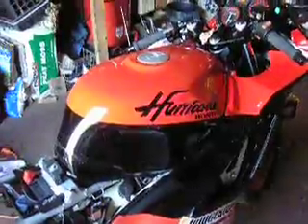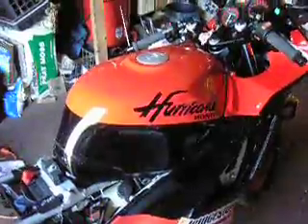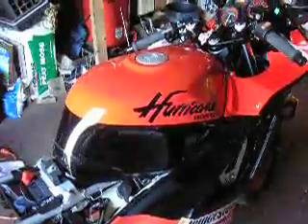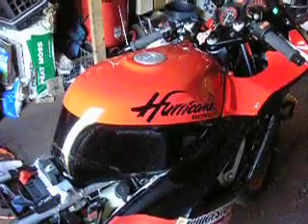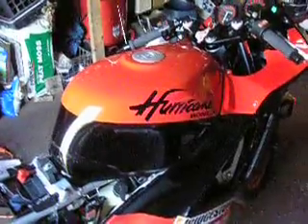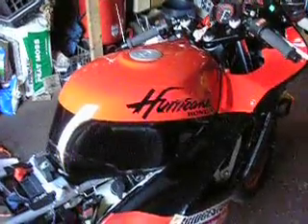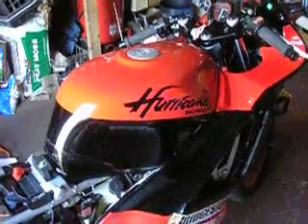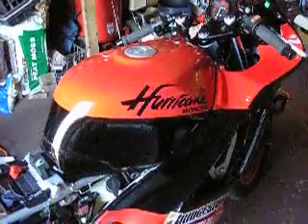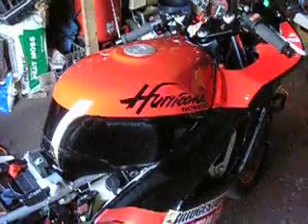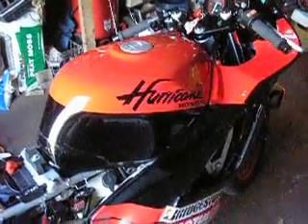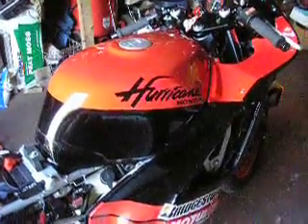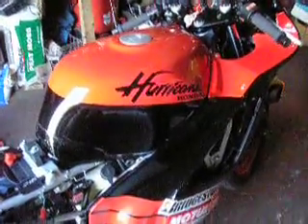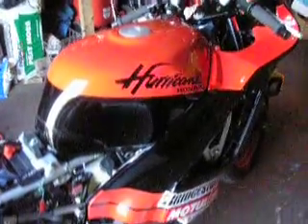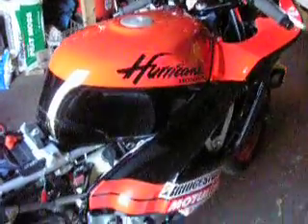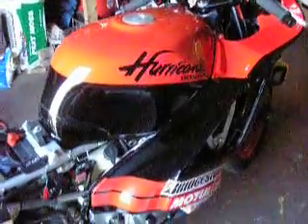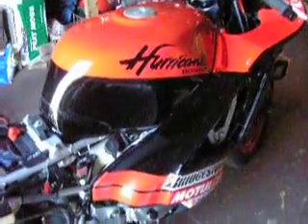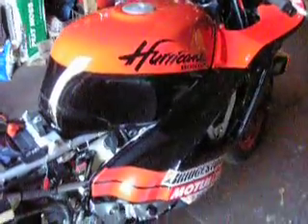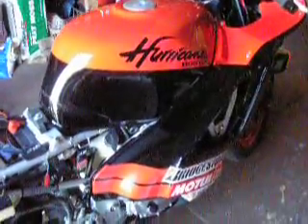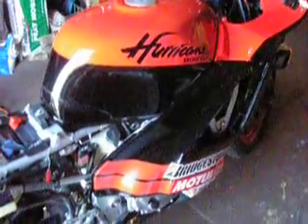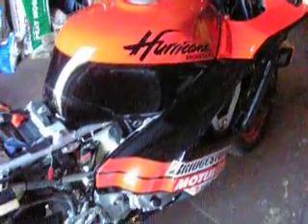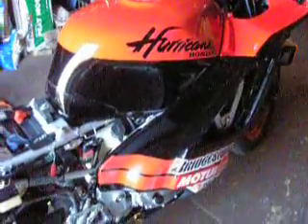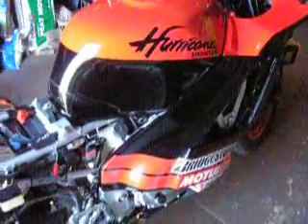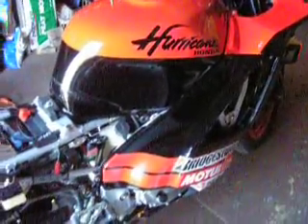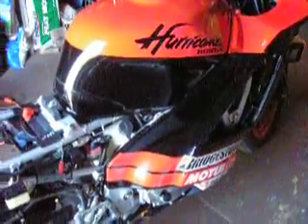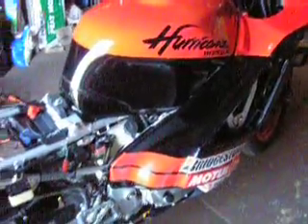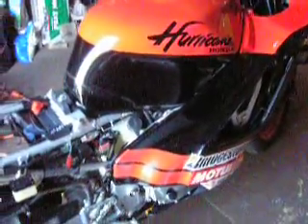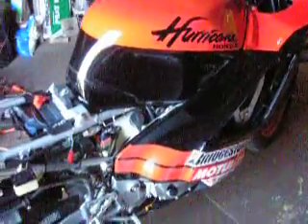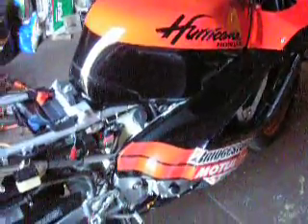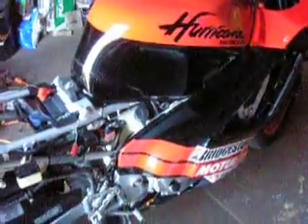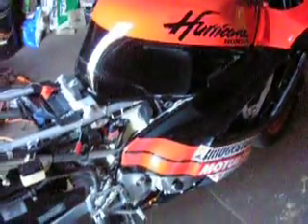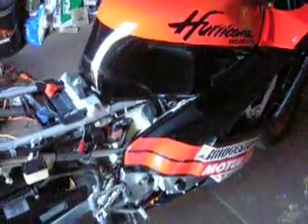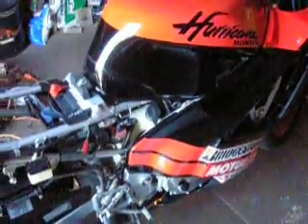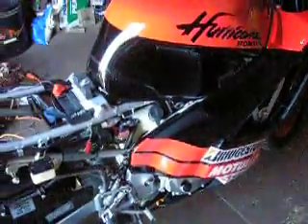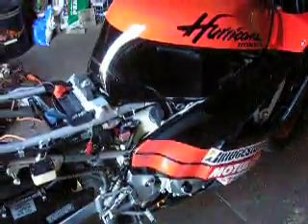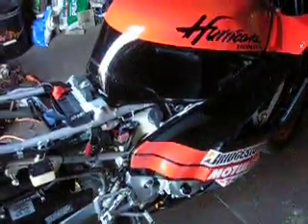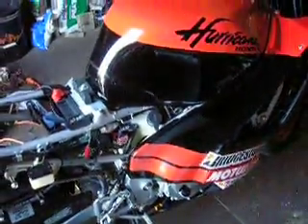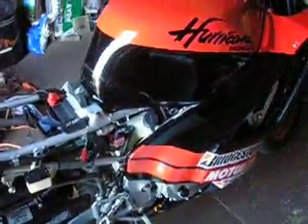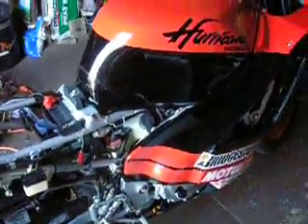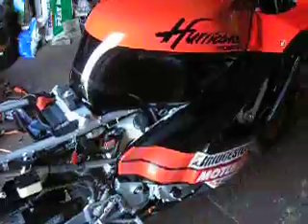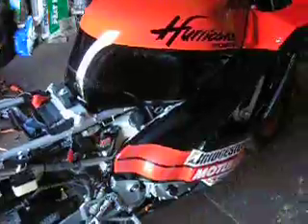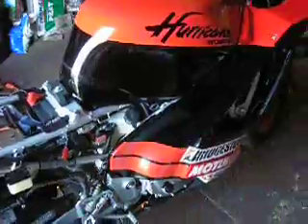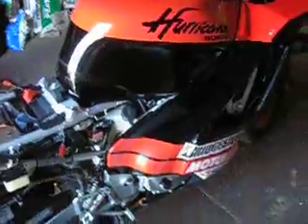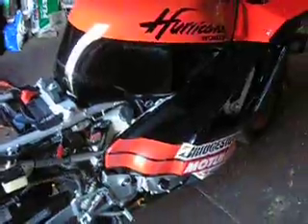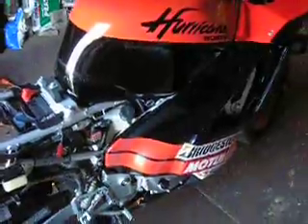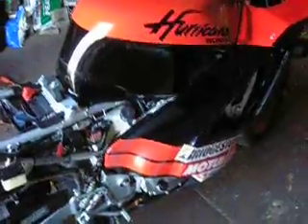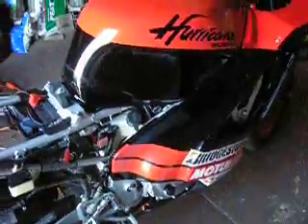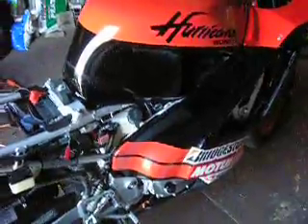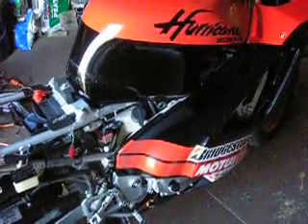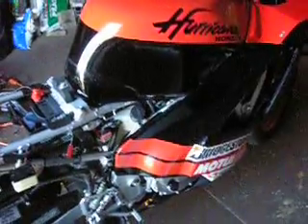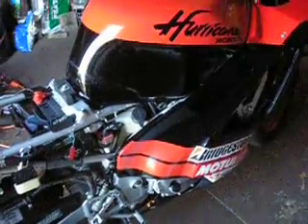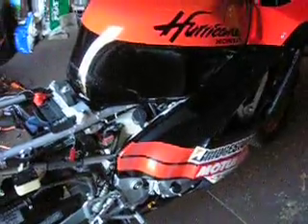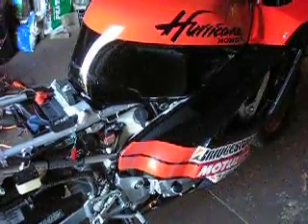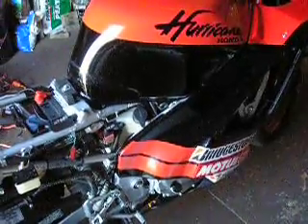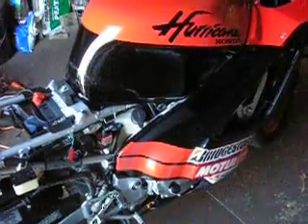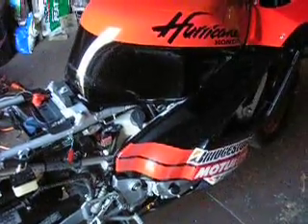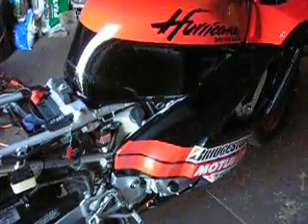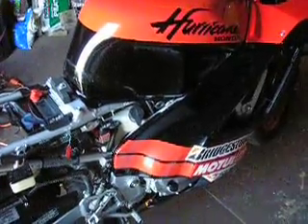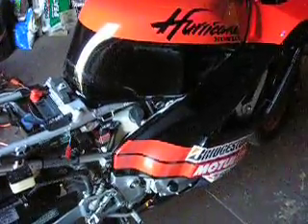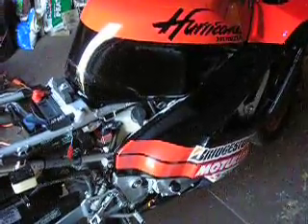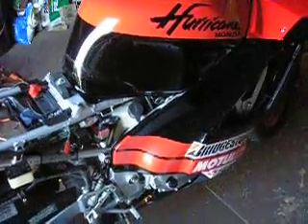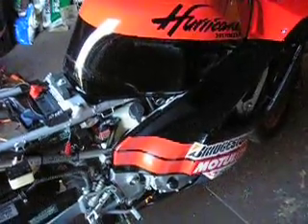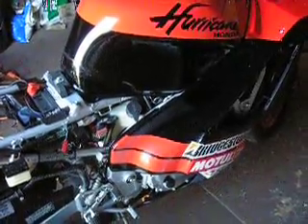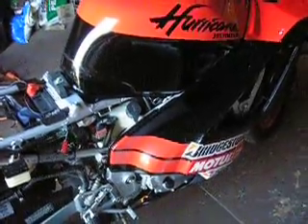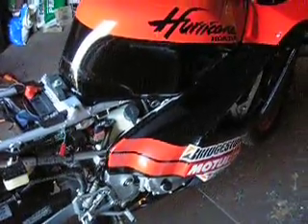So maybe one or two more videos on this, but this bike is turning out nice.